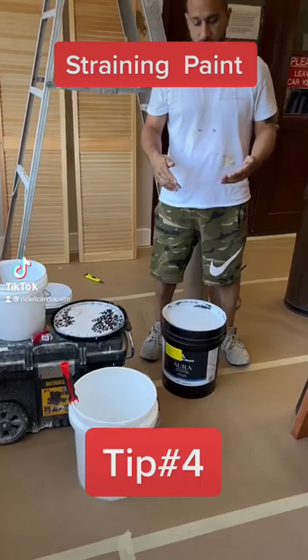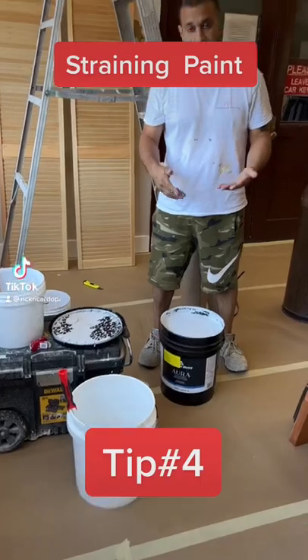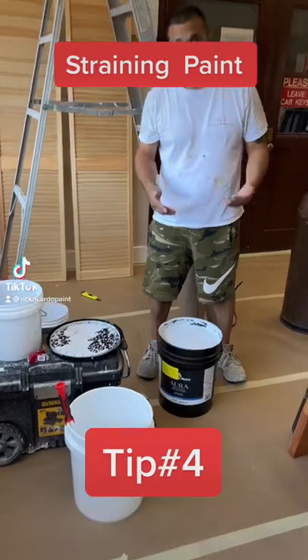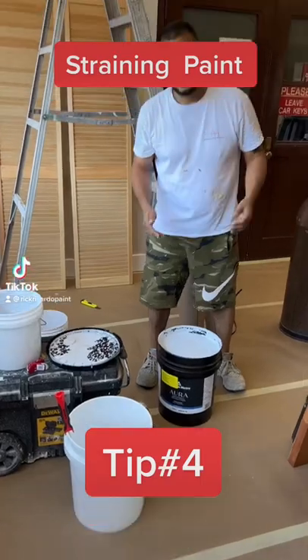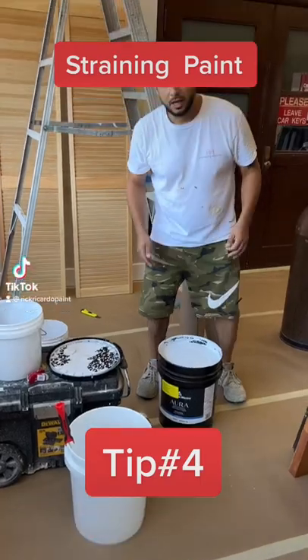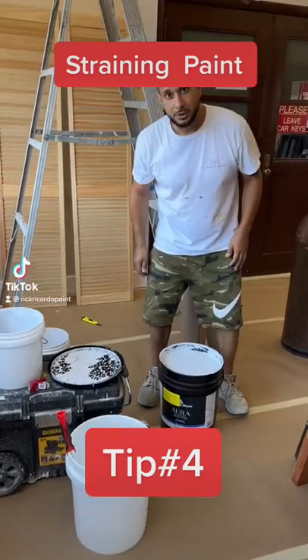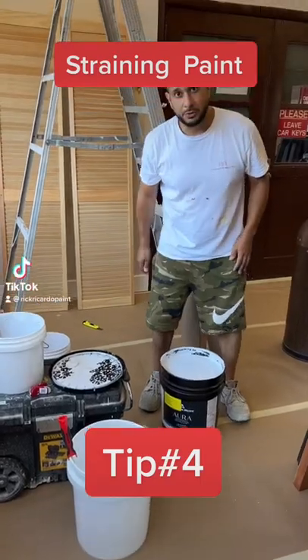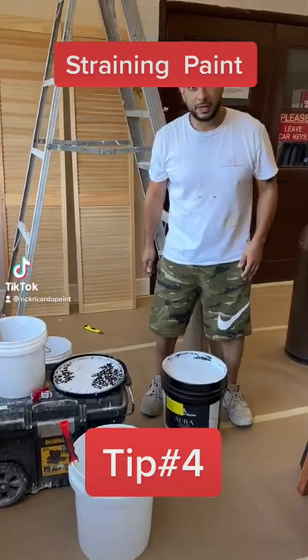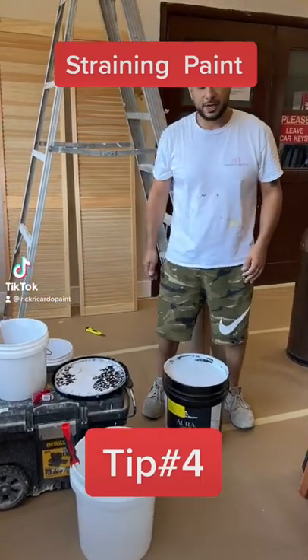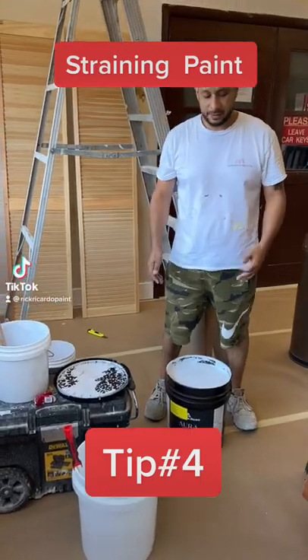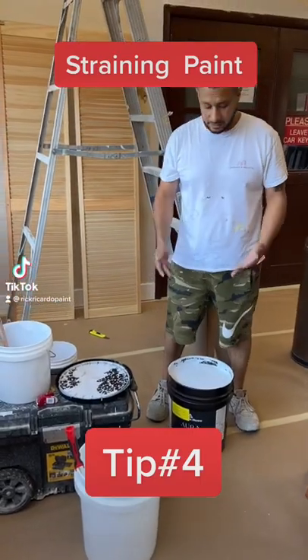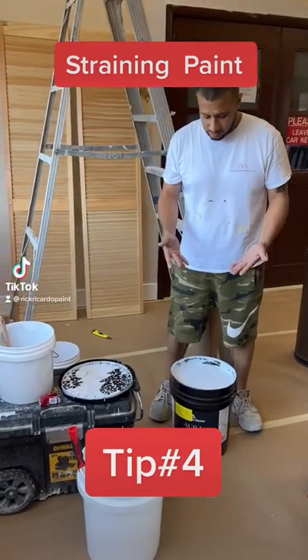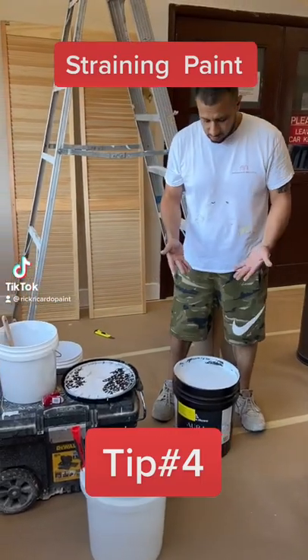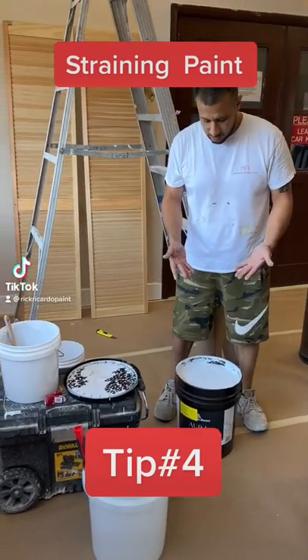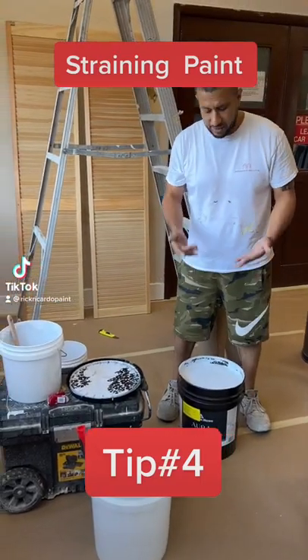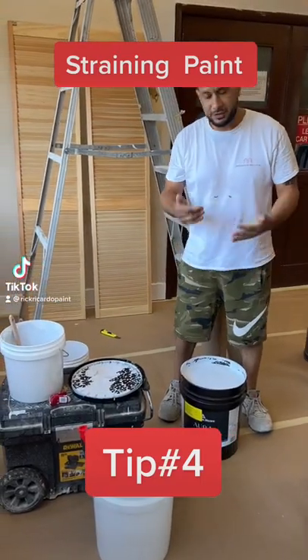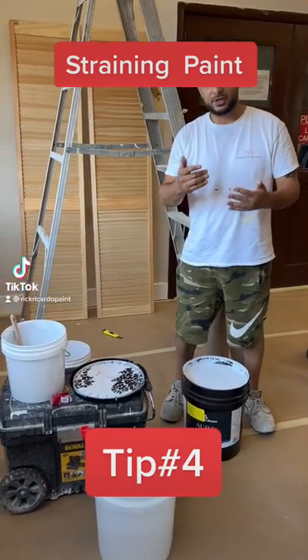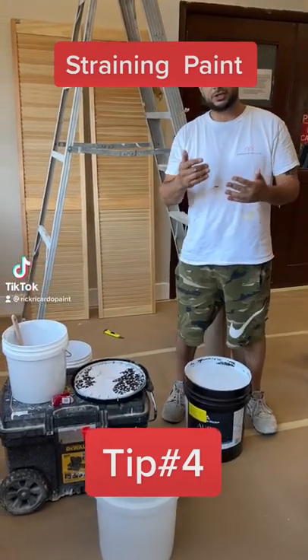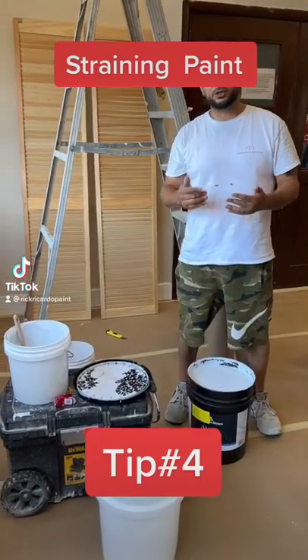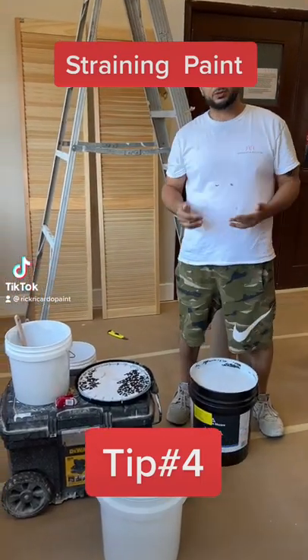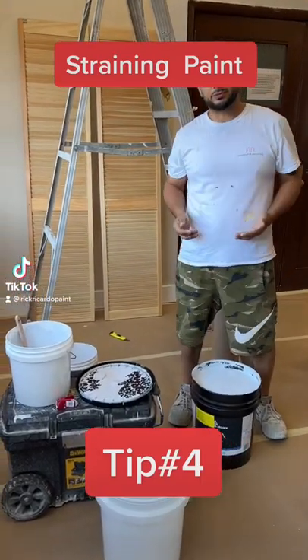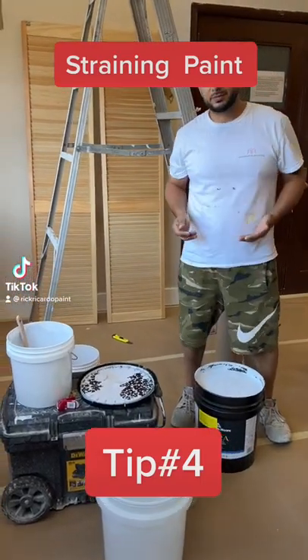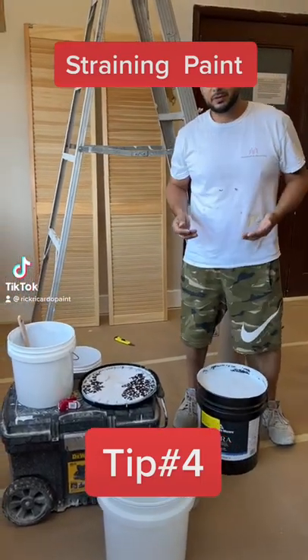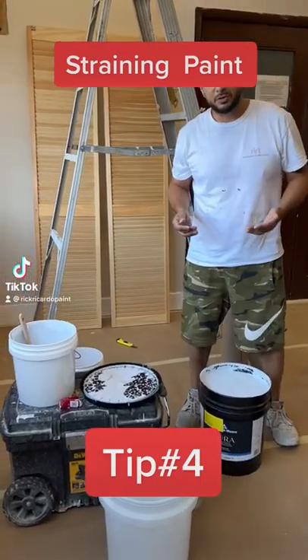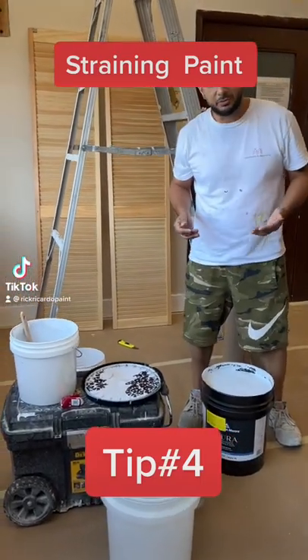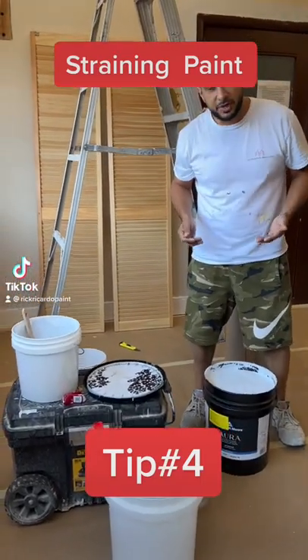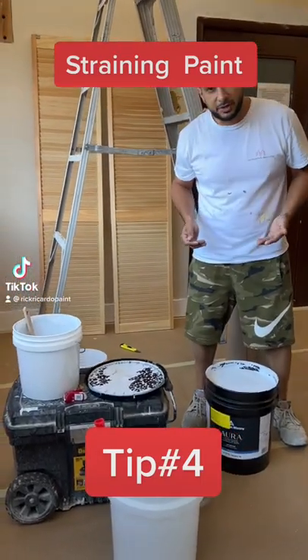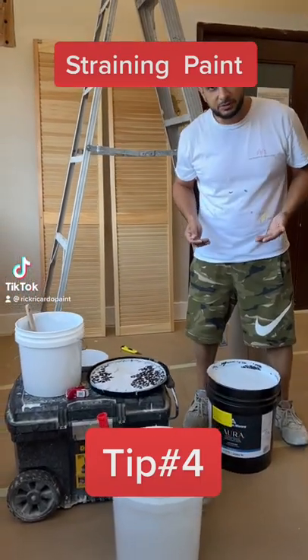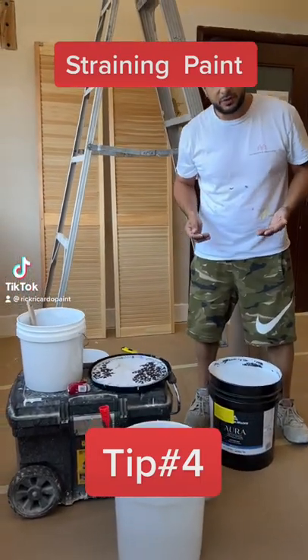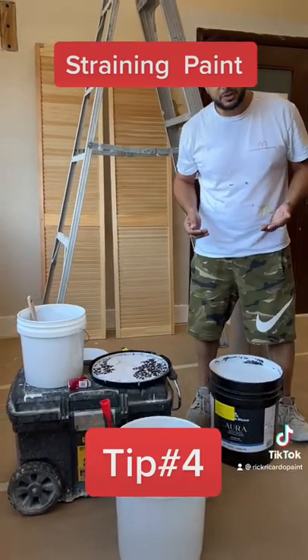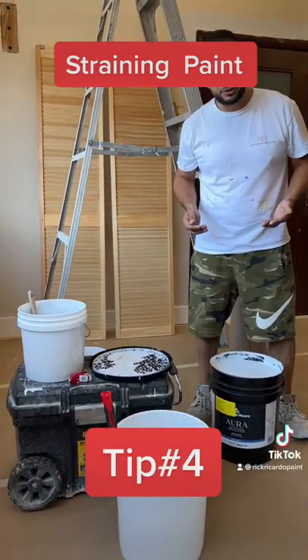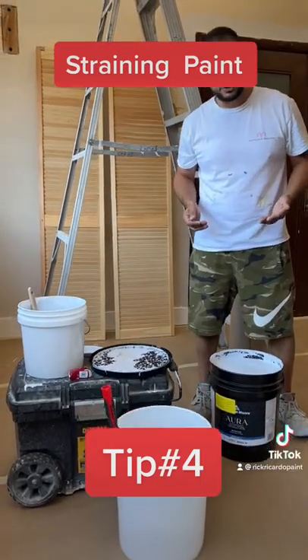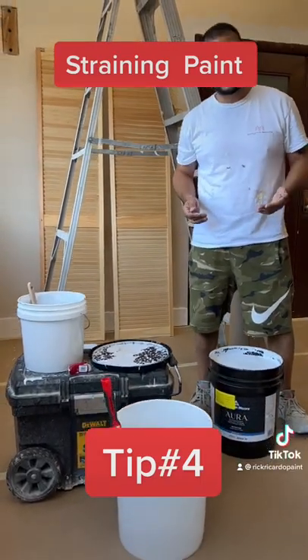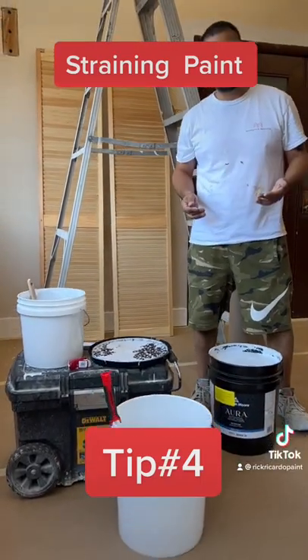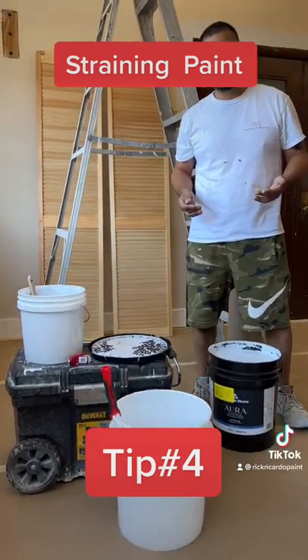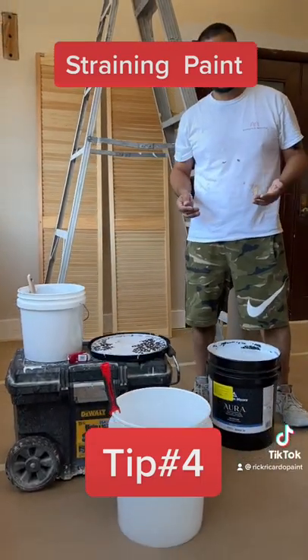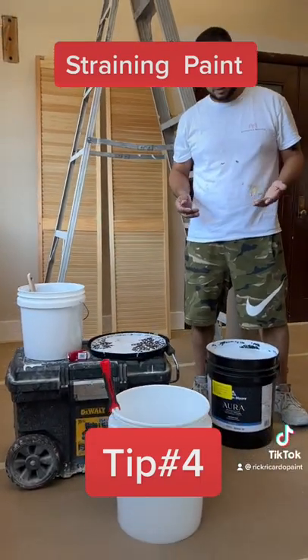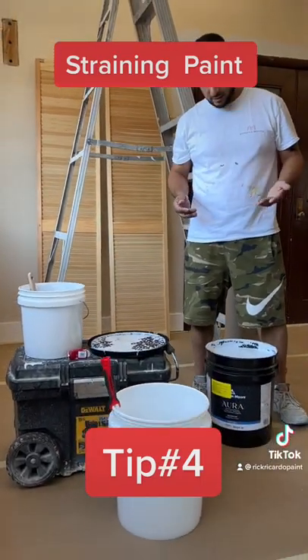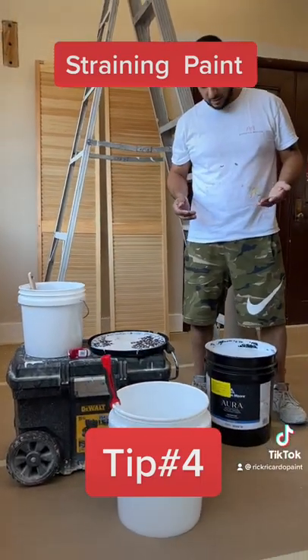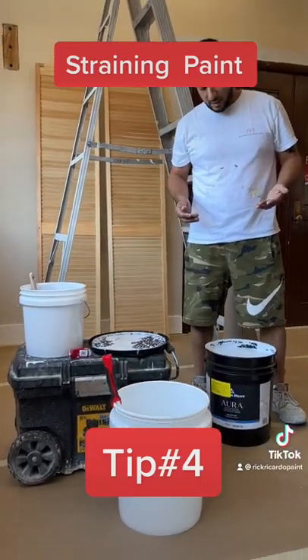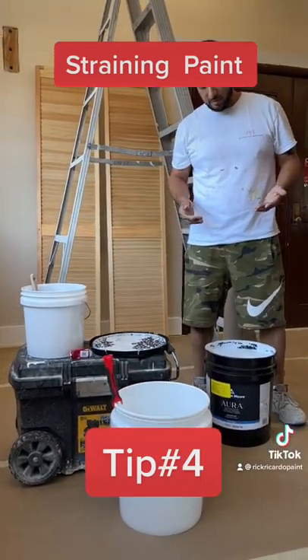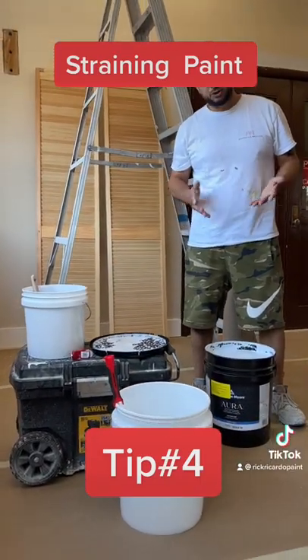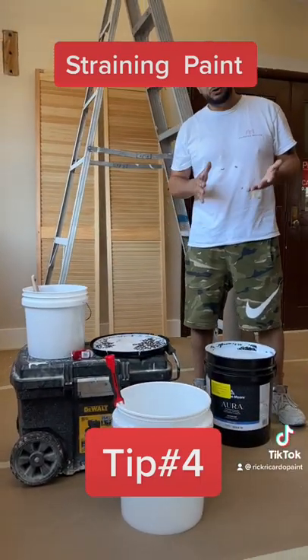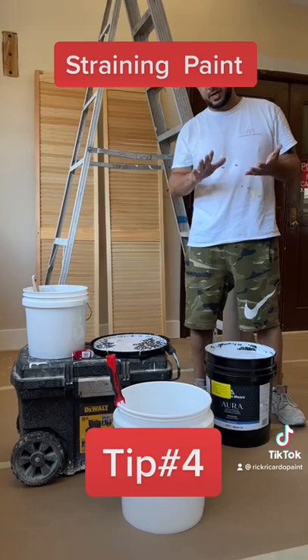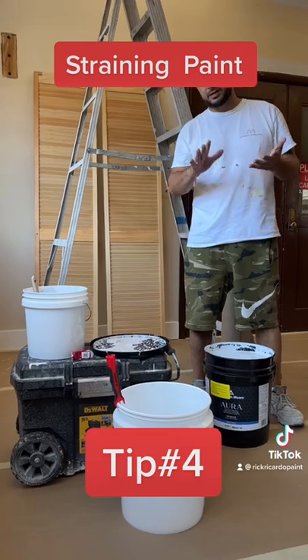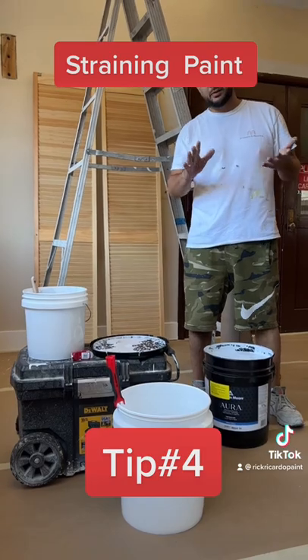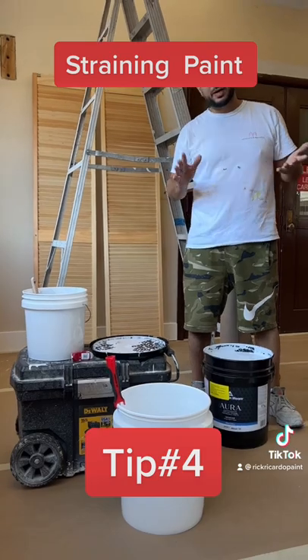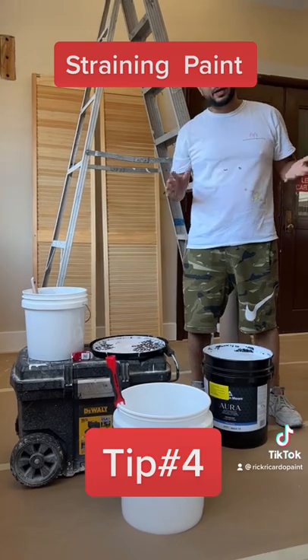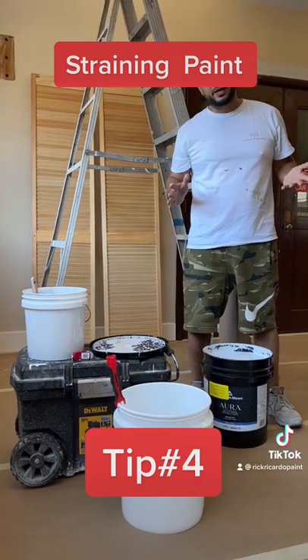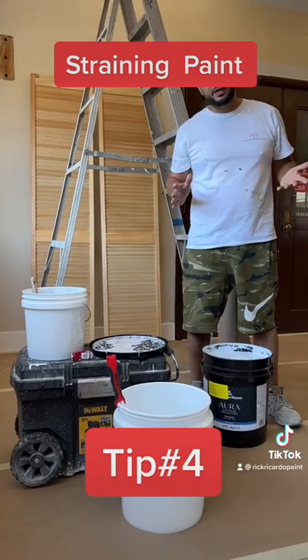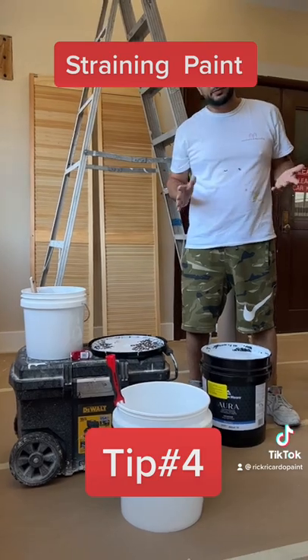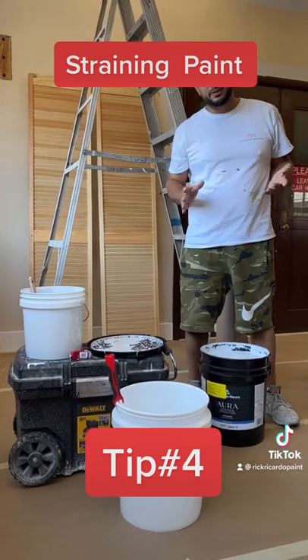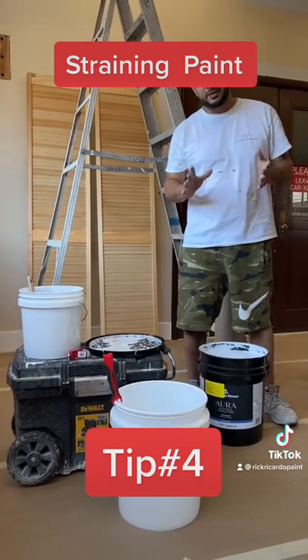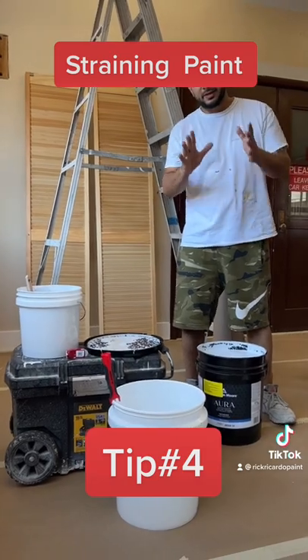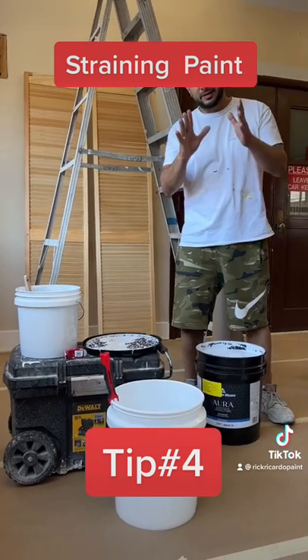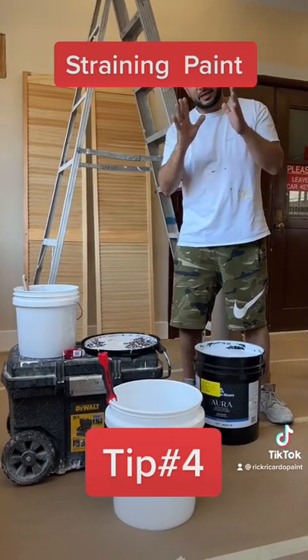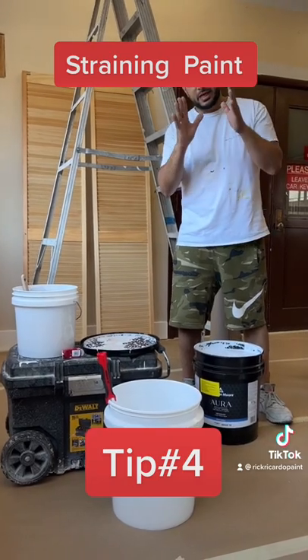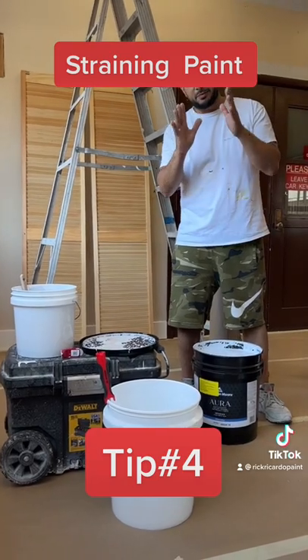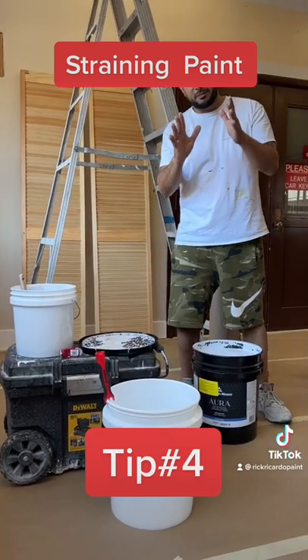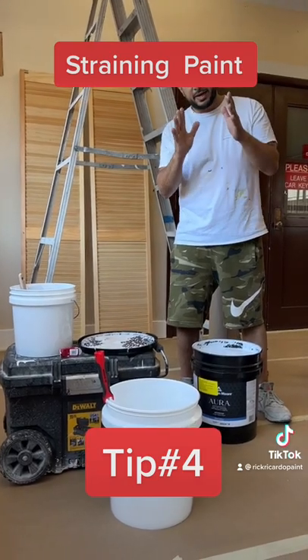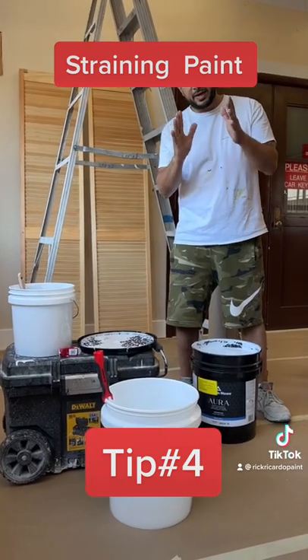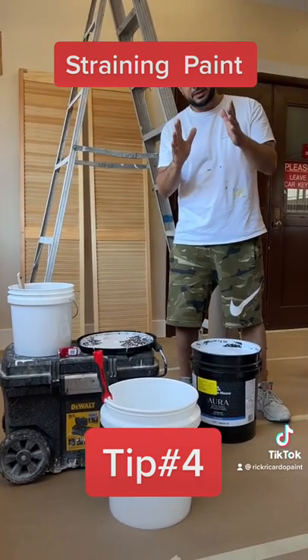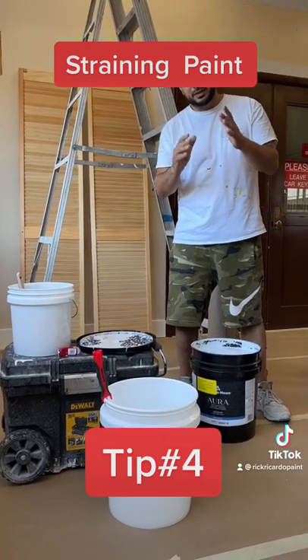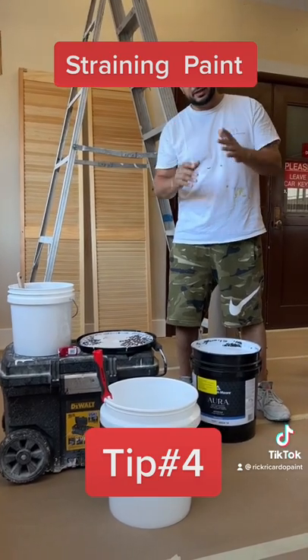How we doing guys? We're having an issue — the paint is very dirty. I'm going to show you guys how I clean it, keeping my hands clean.